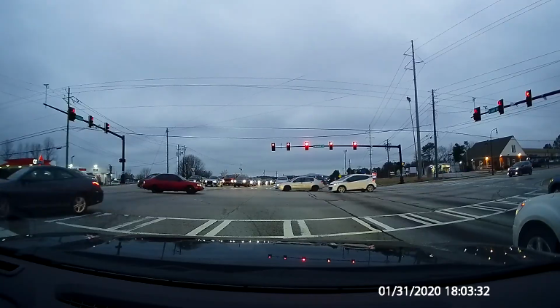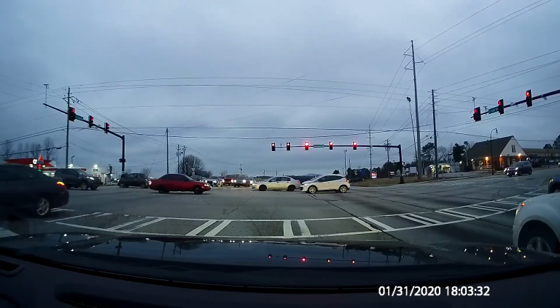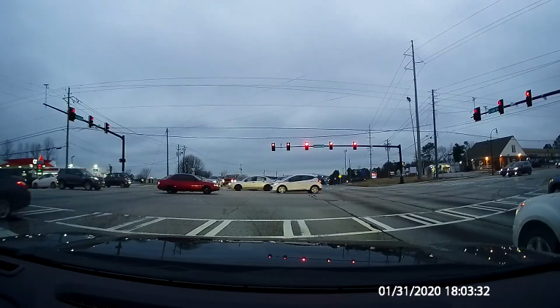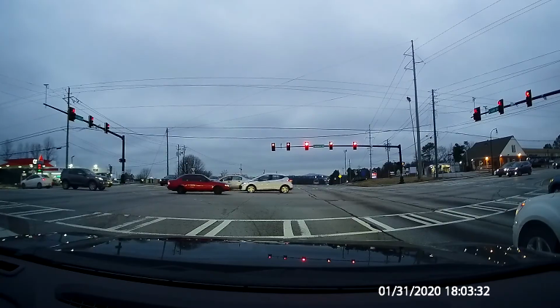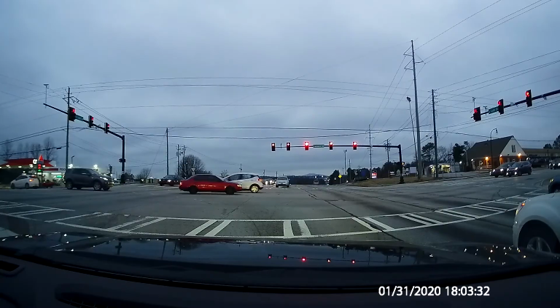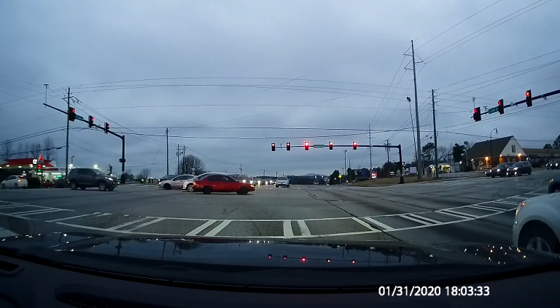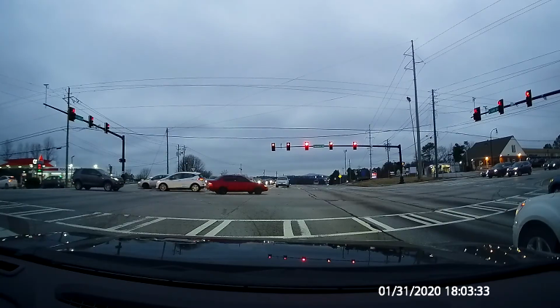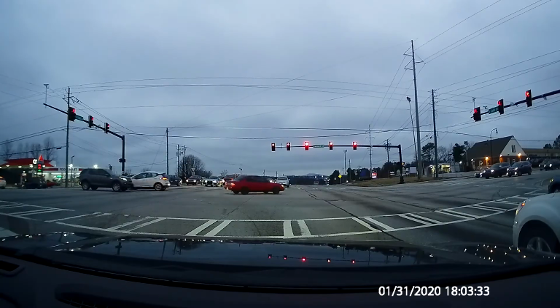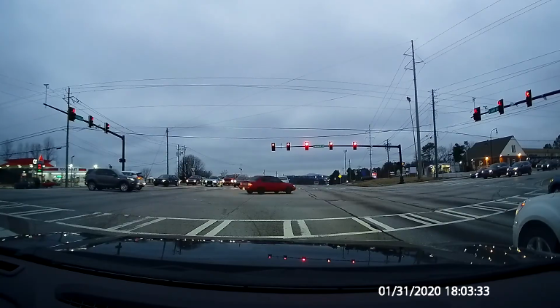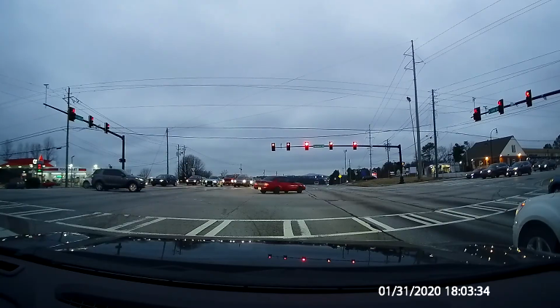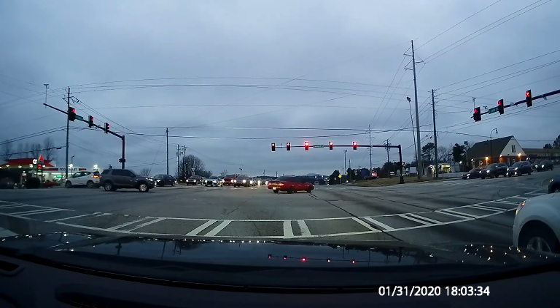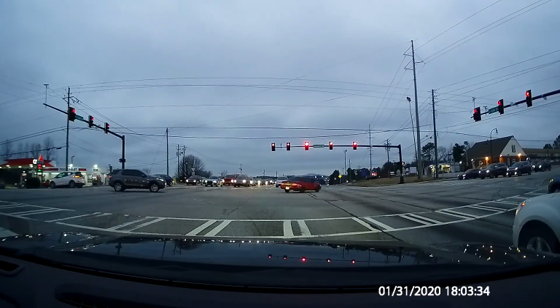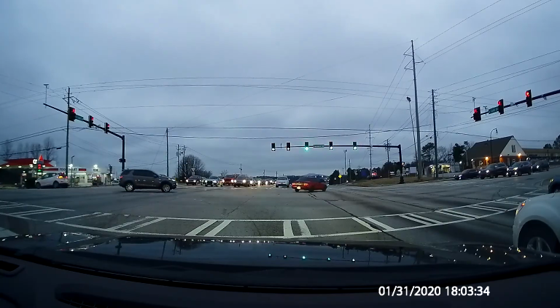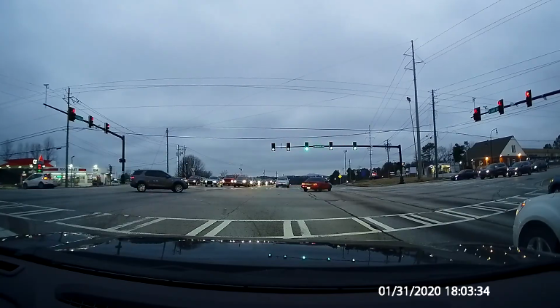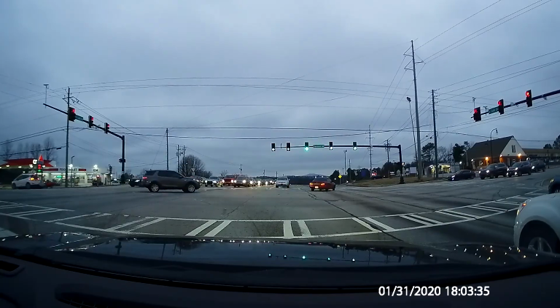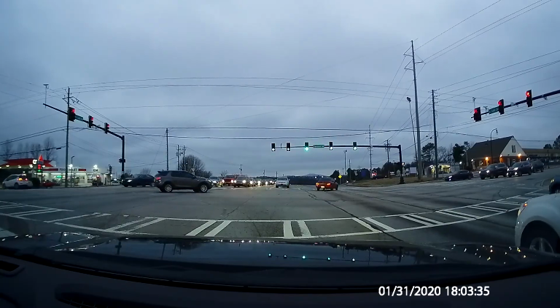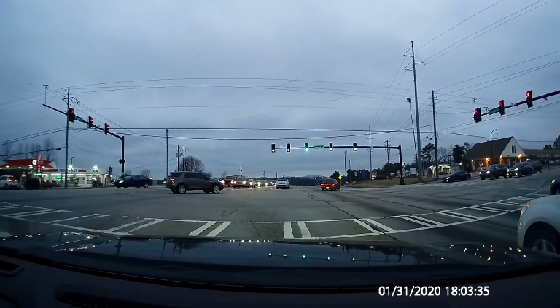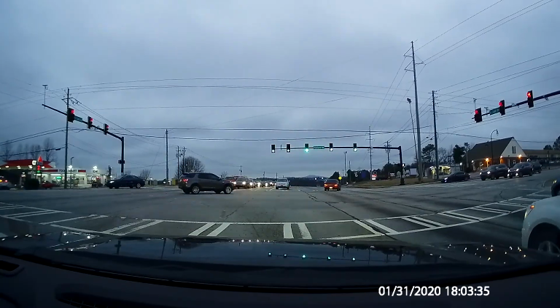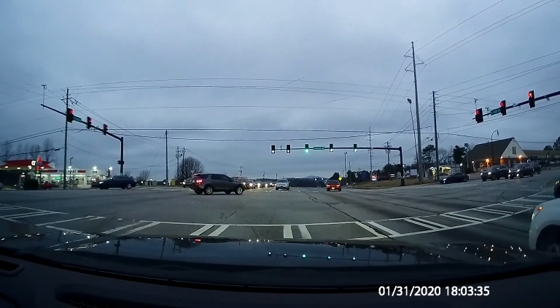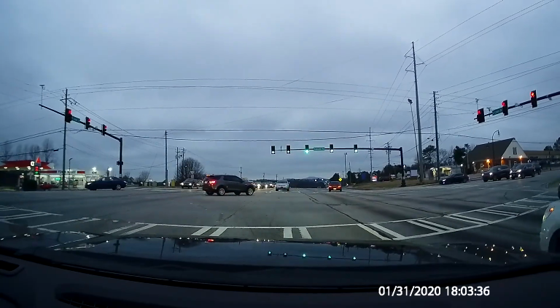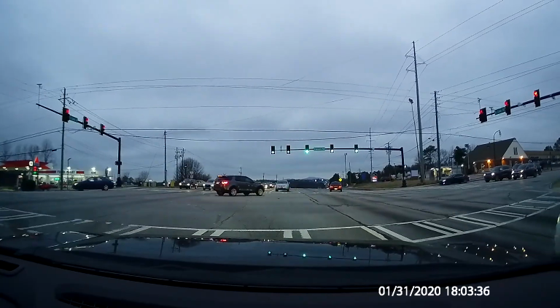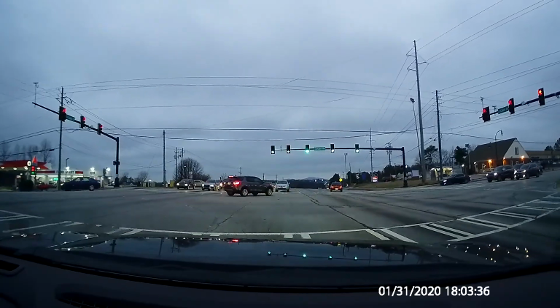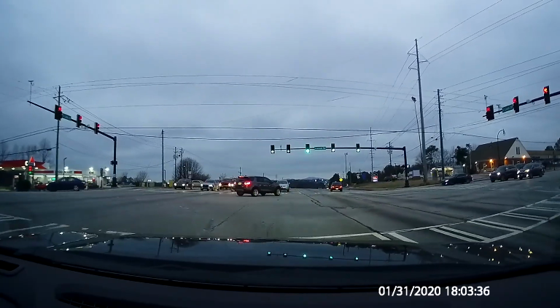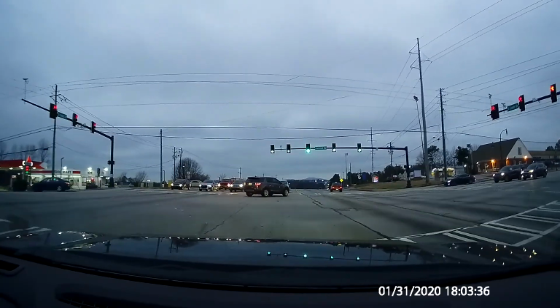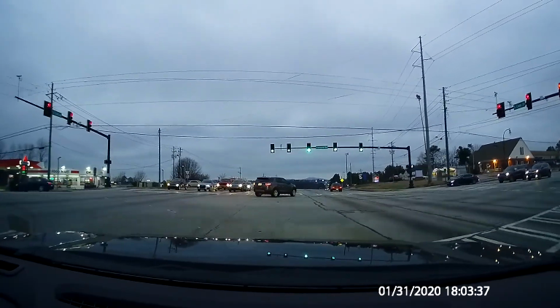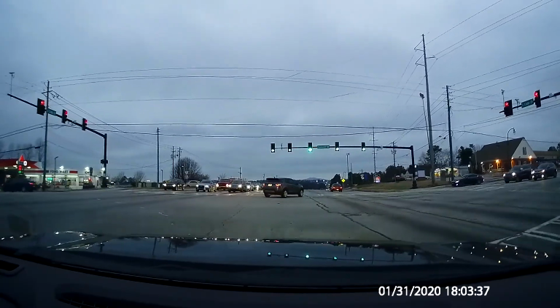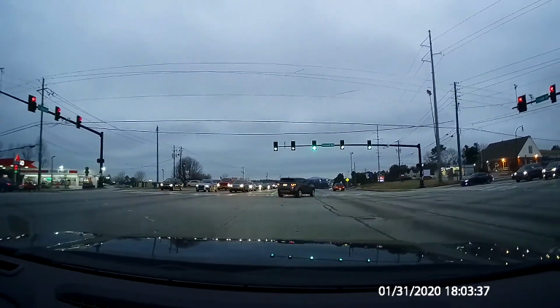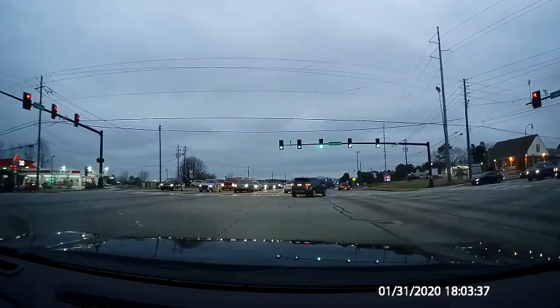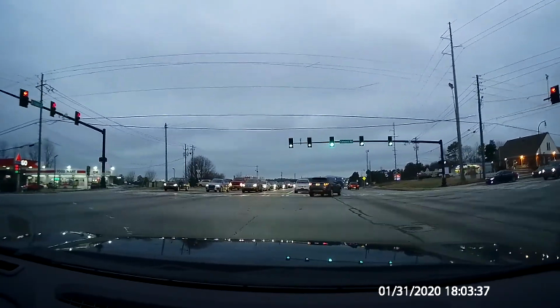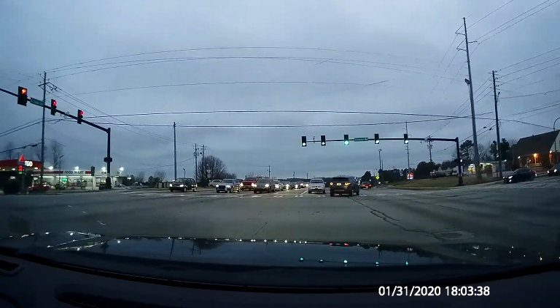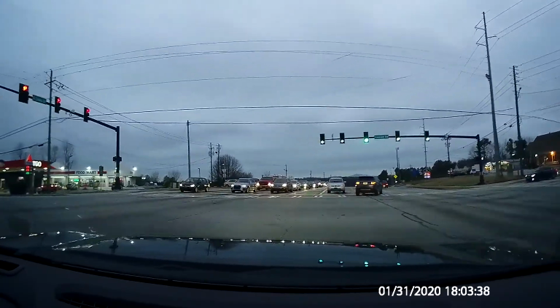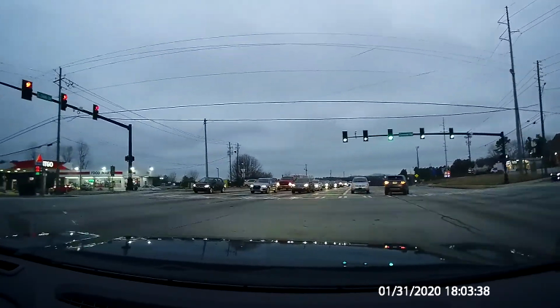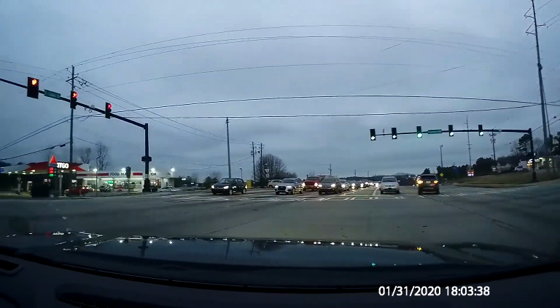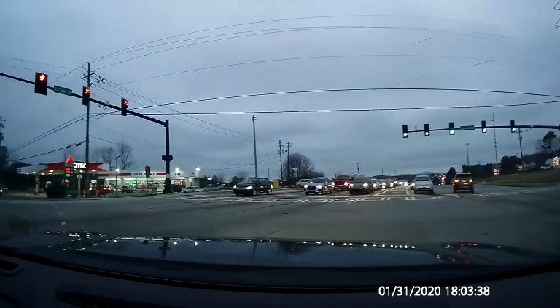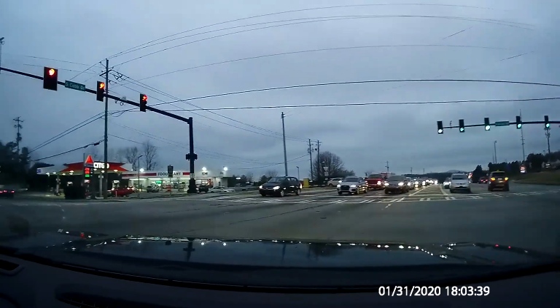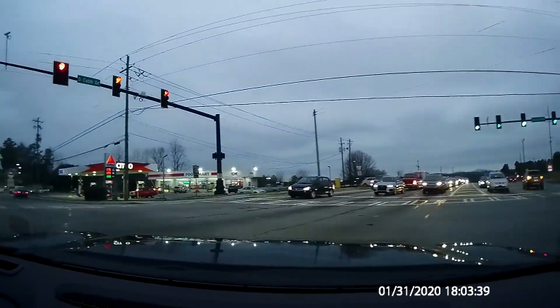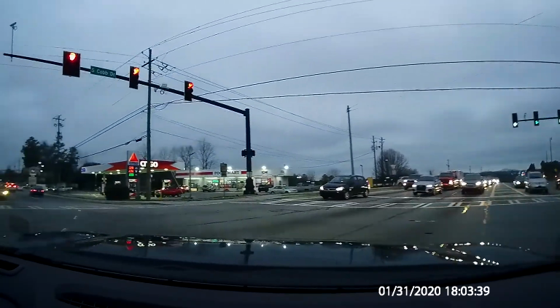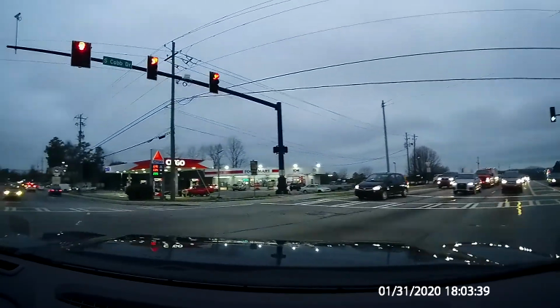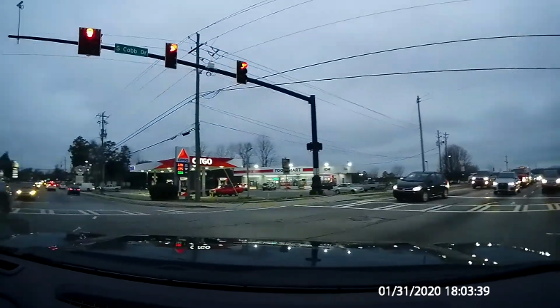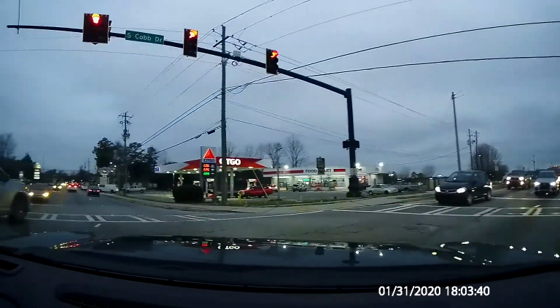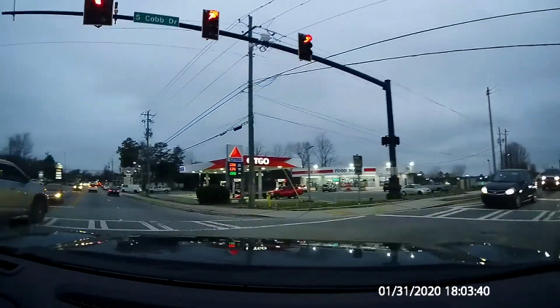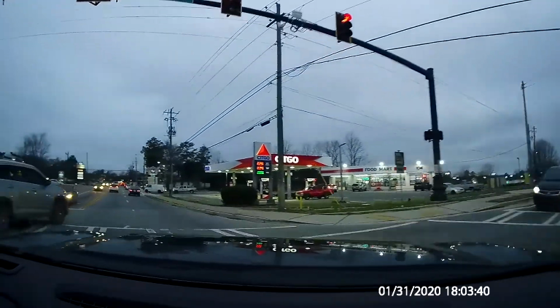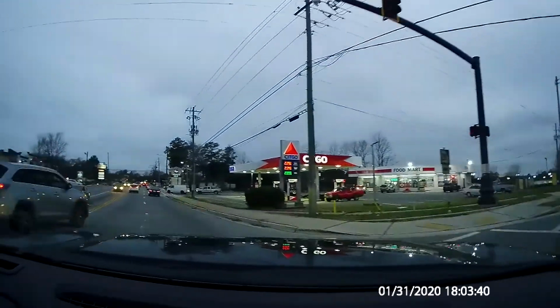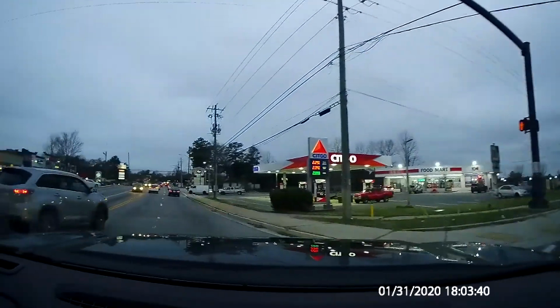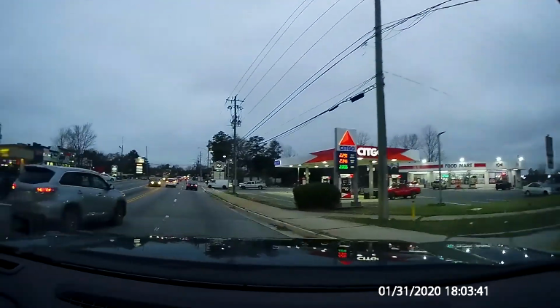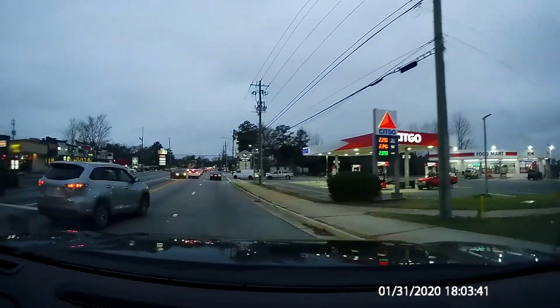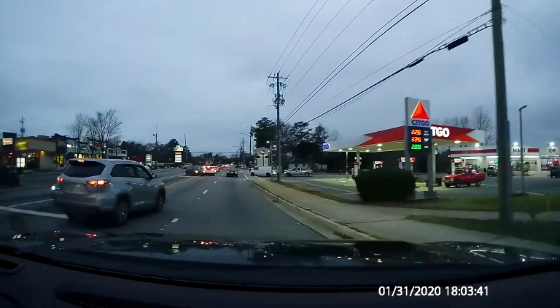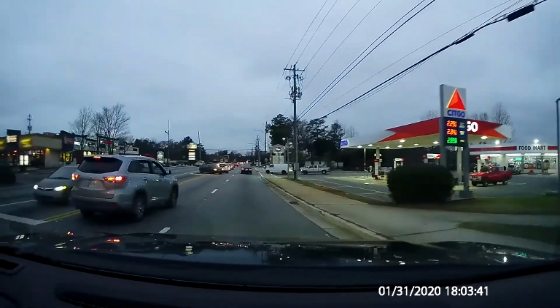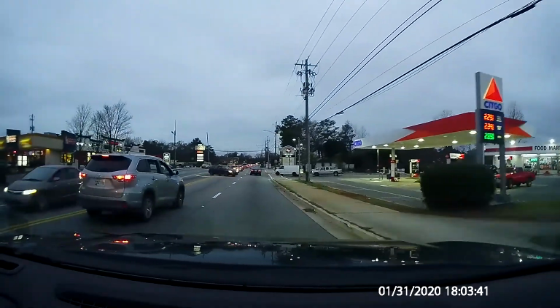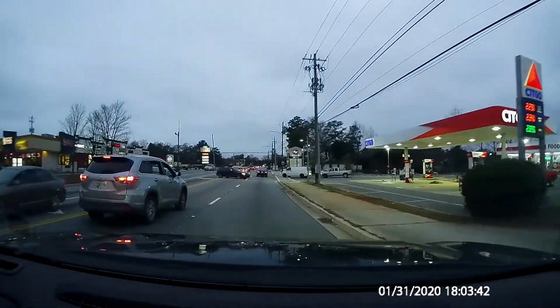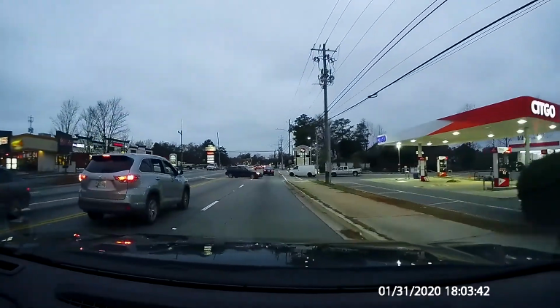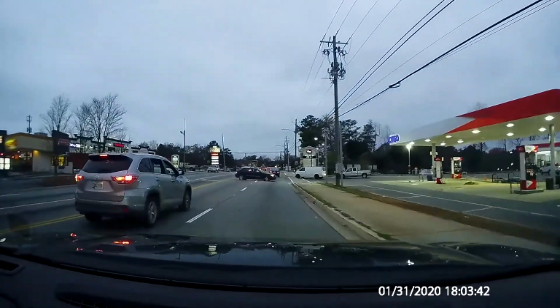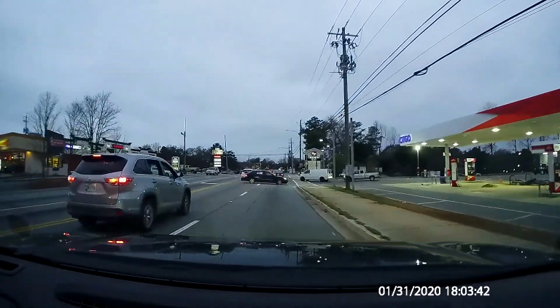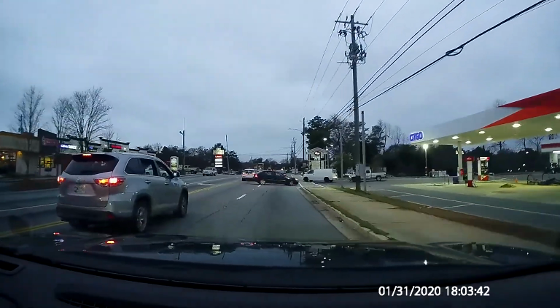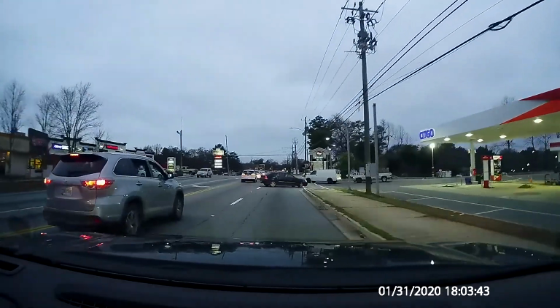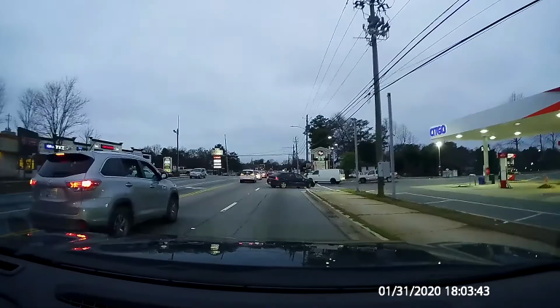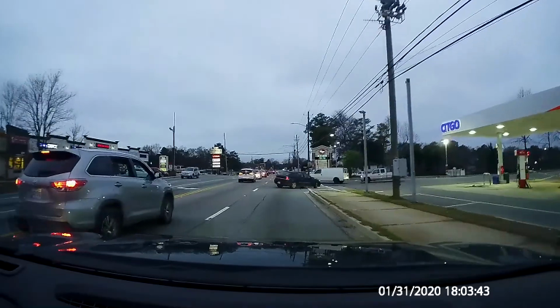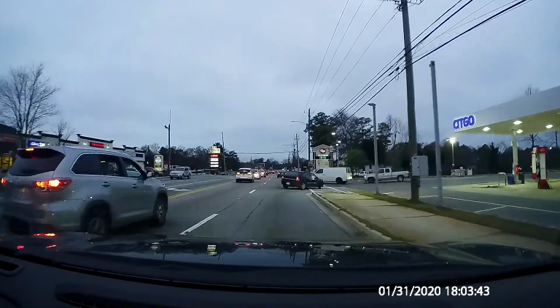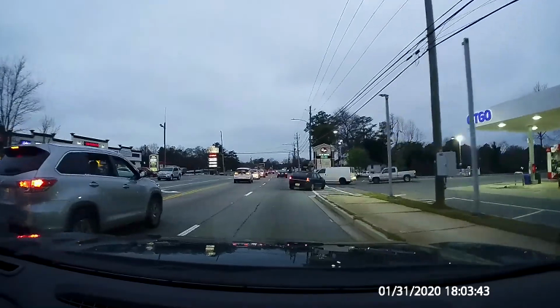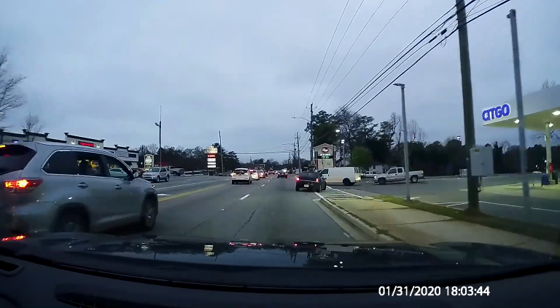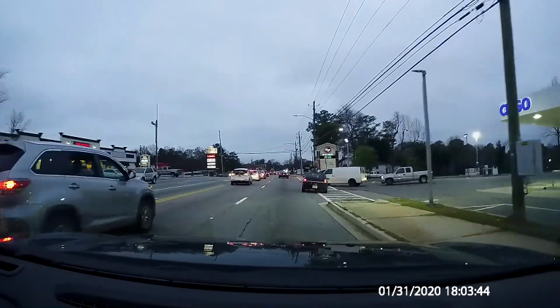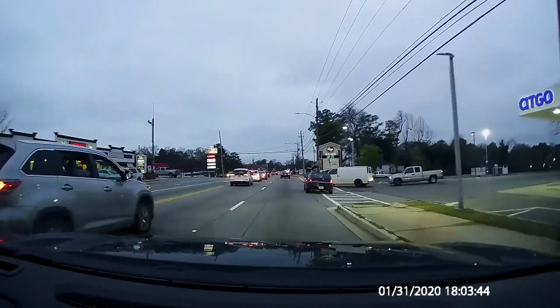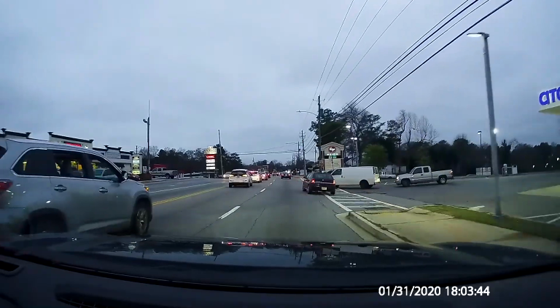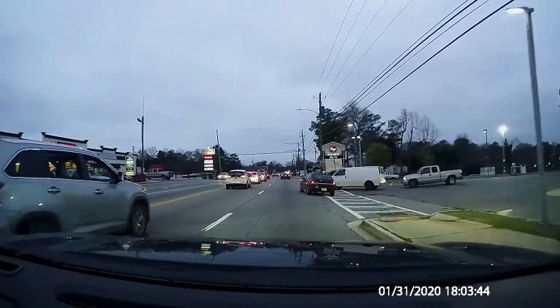First we have a few — let's call them — red light stragglers. Then we have a completely, totally illegal U-turn.